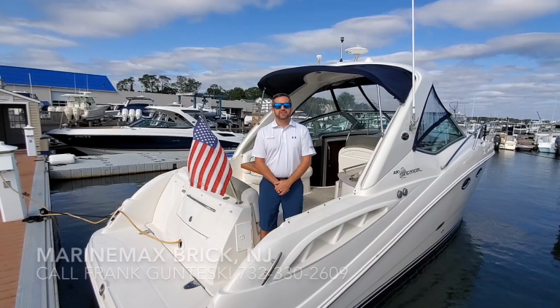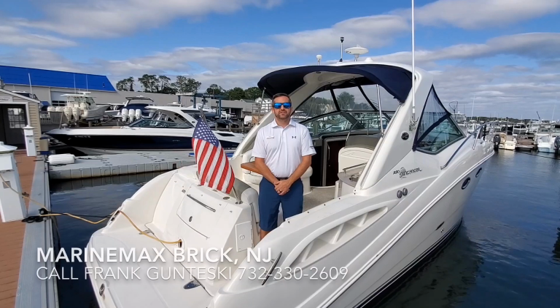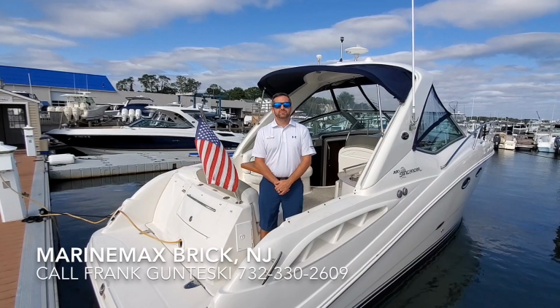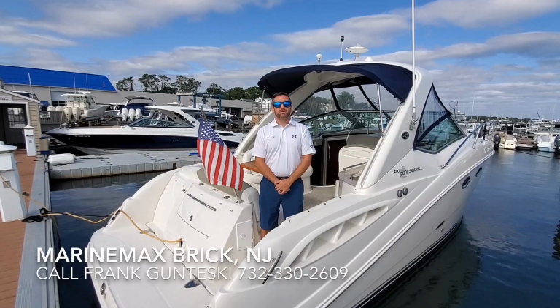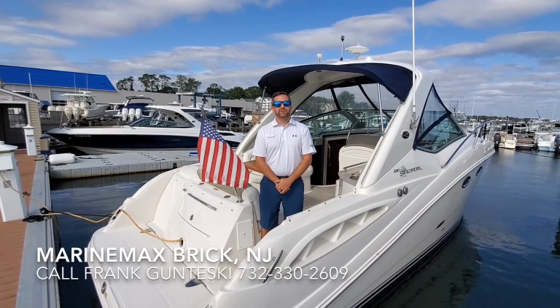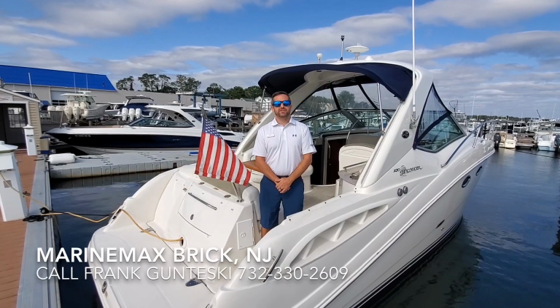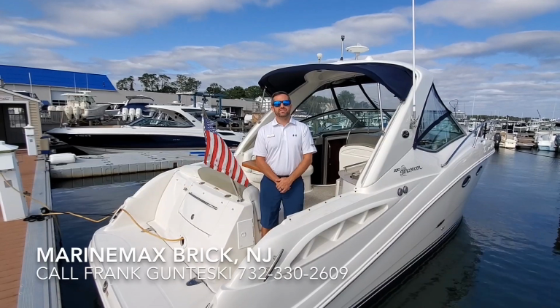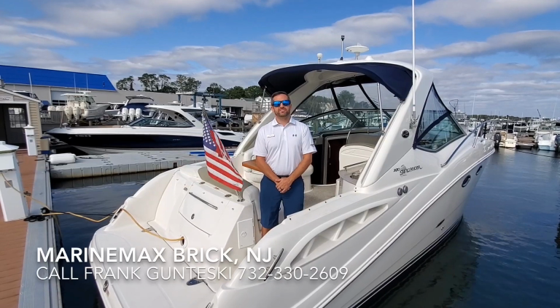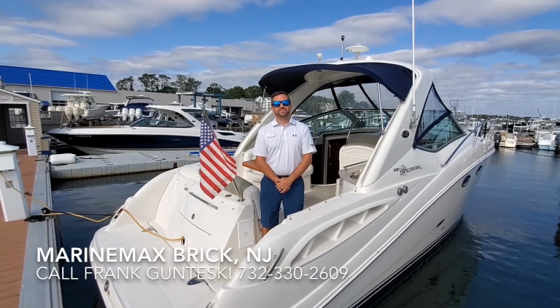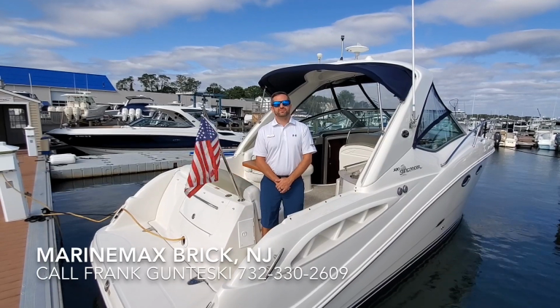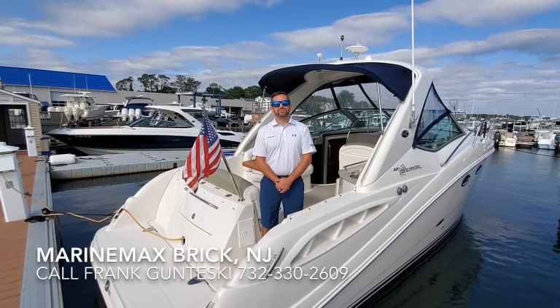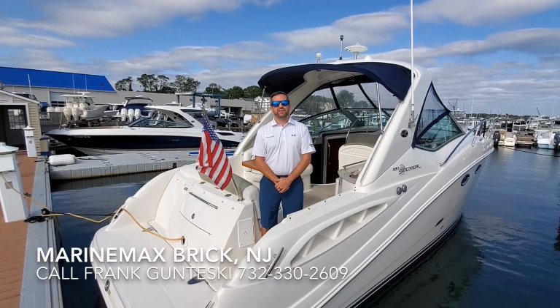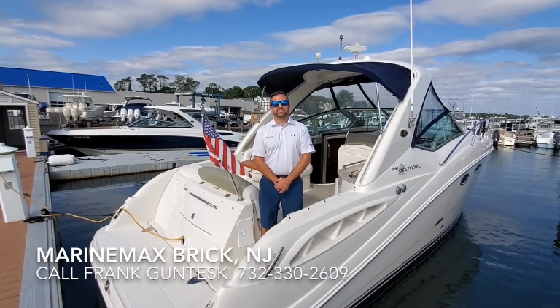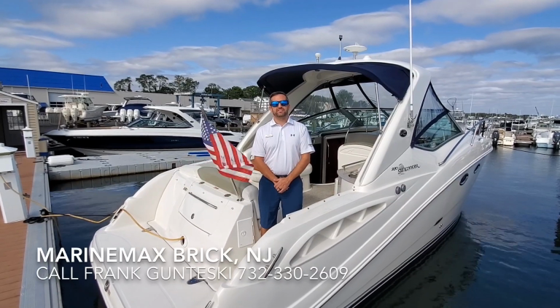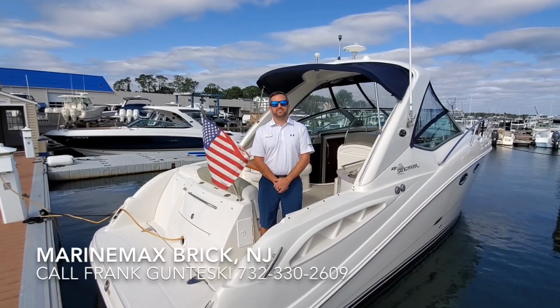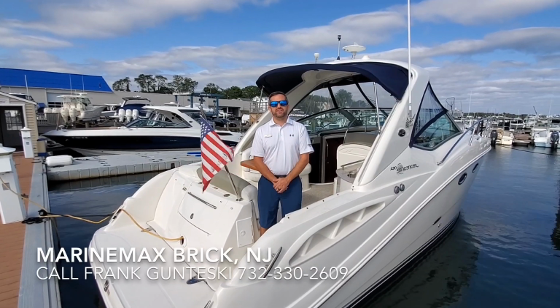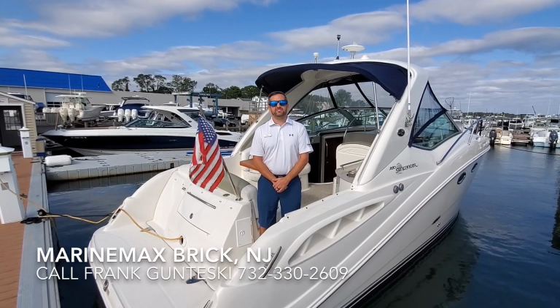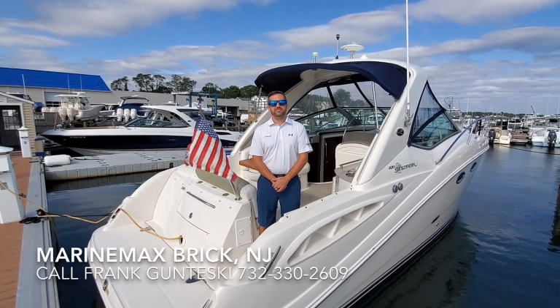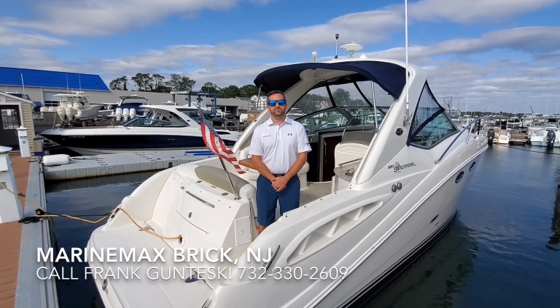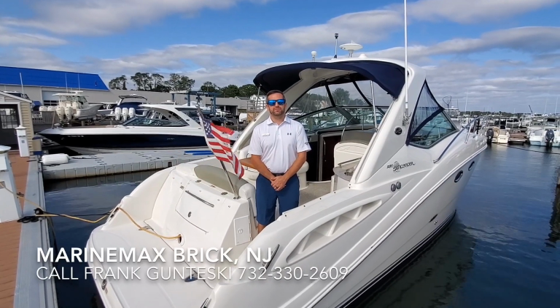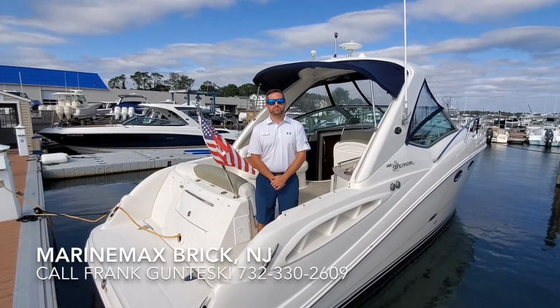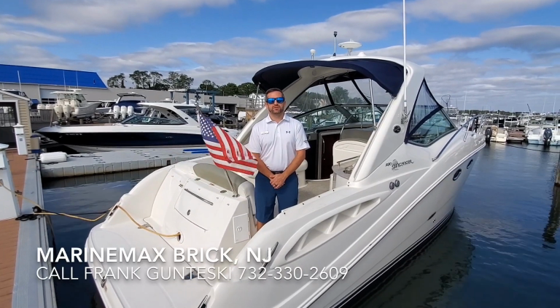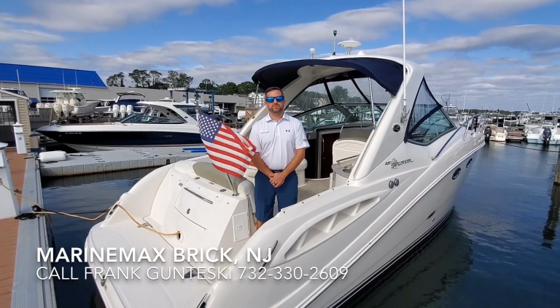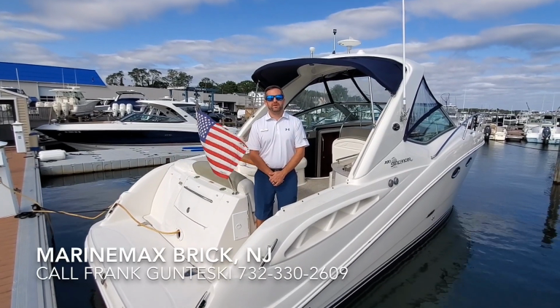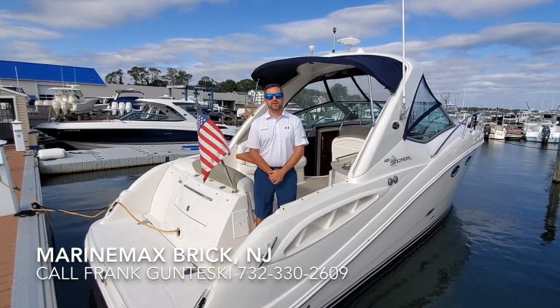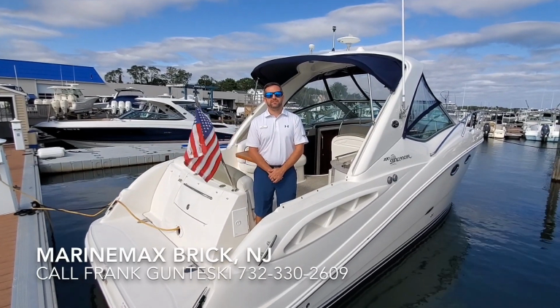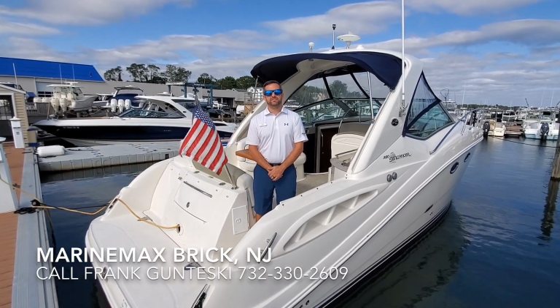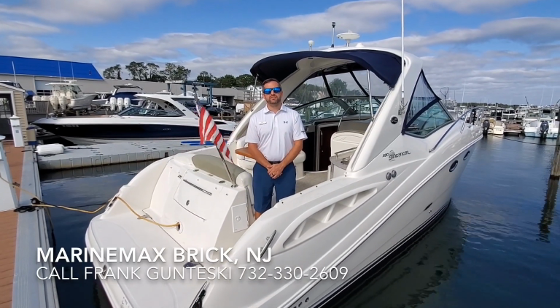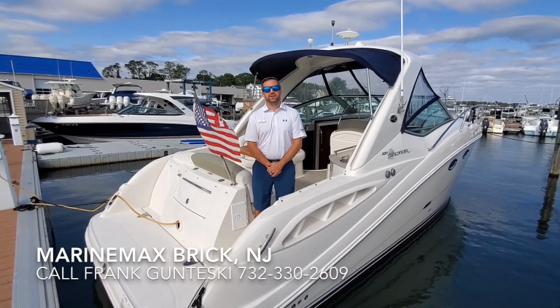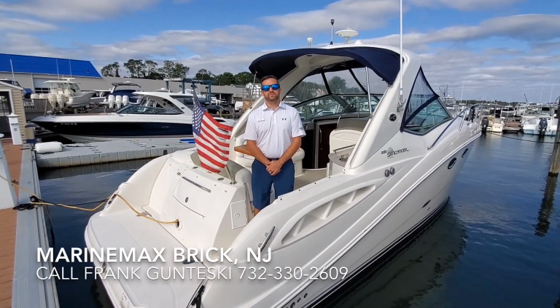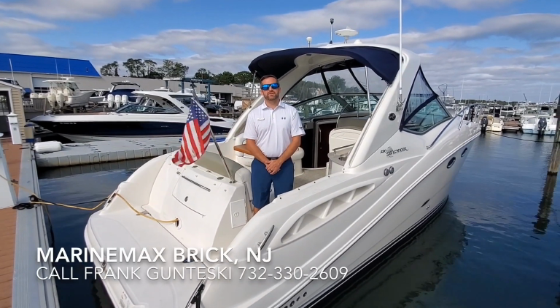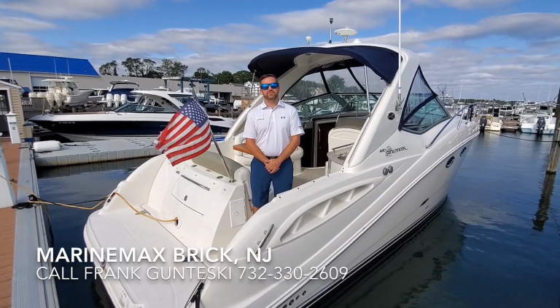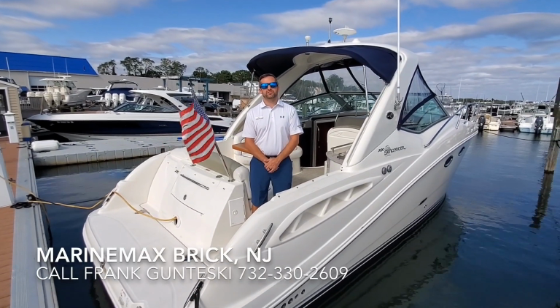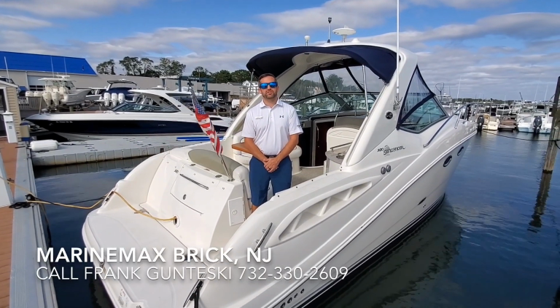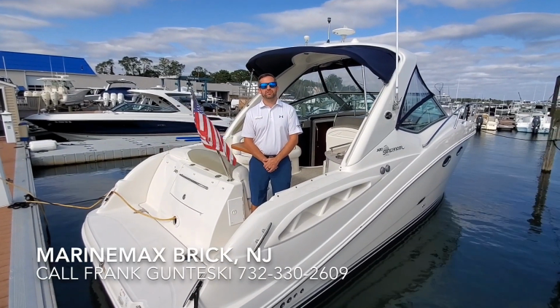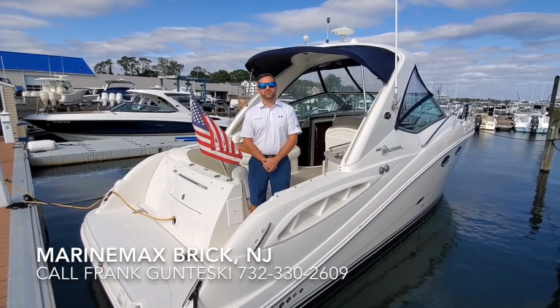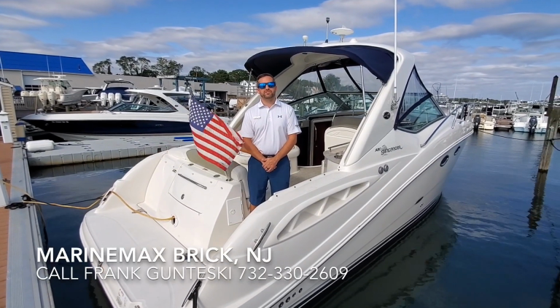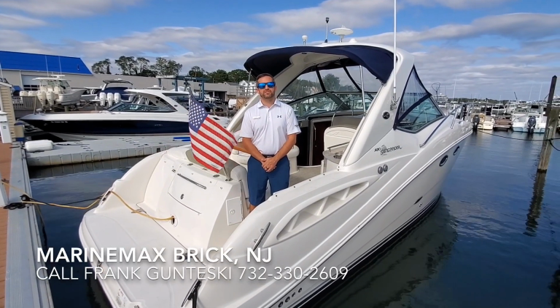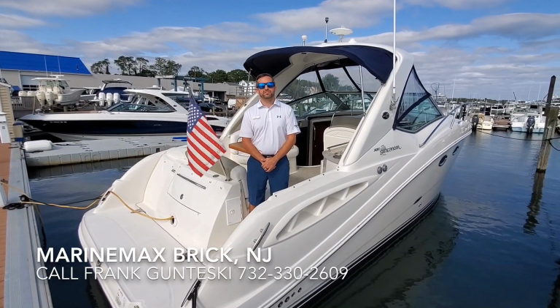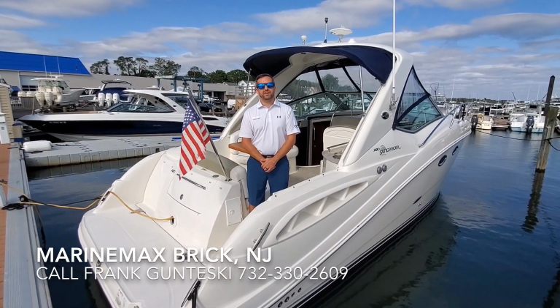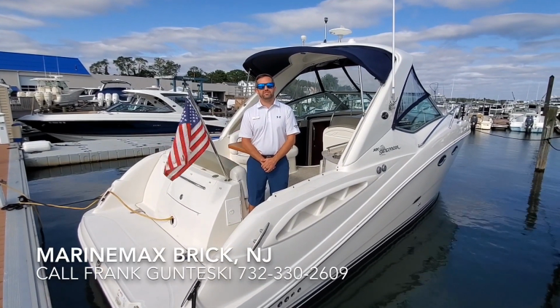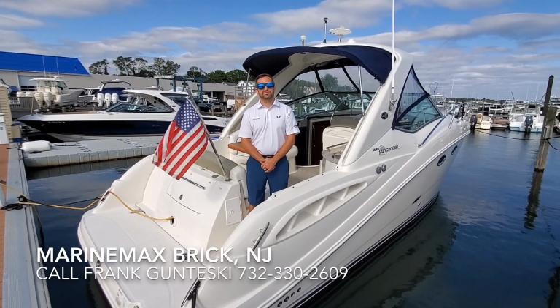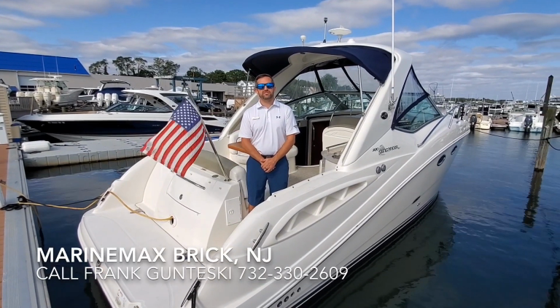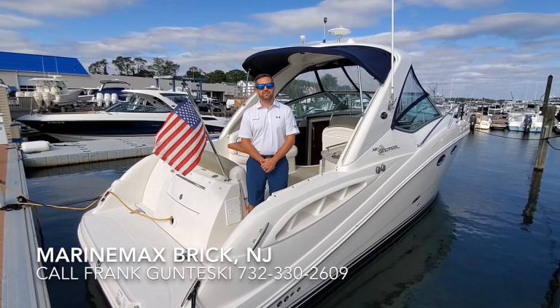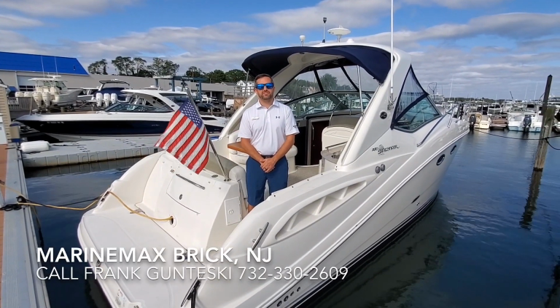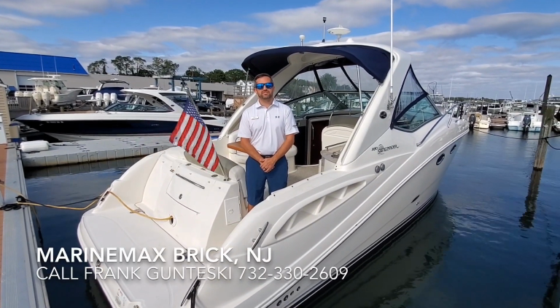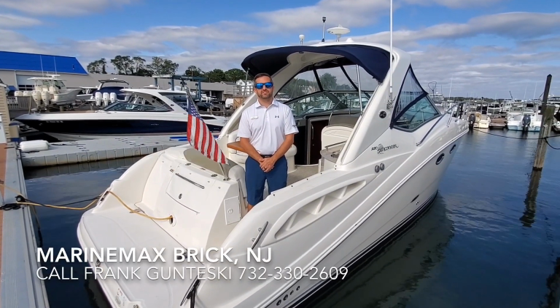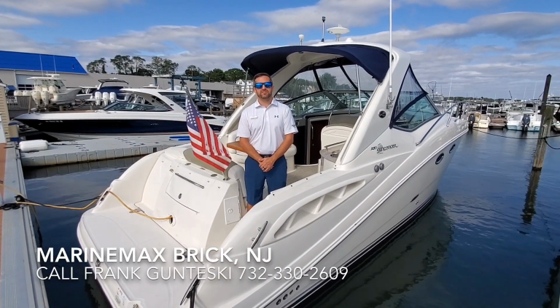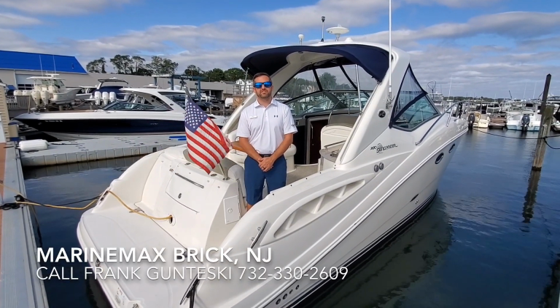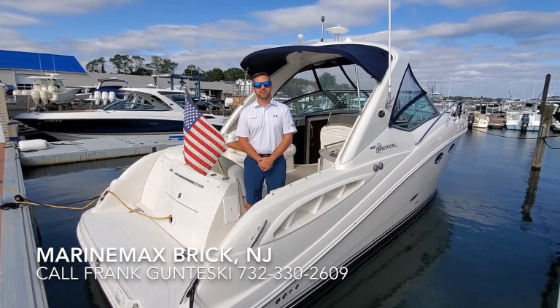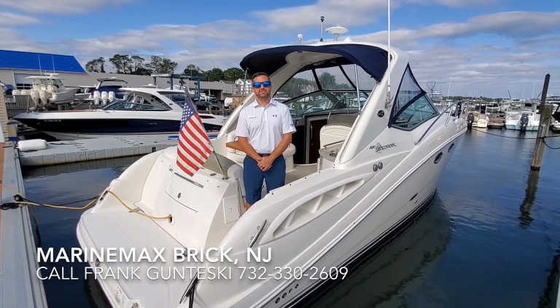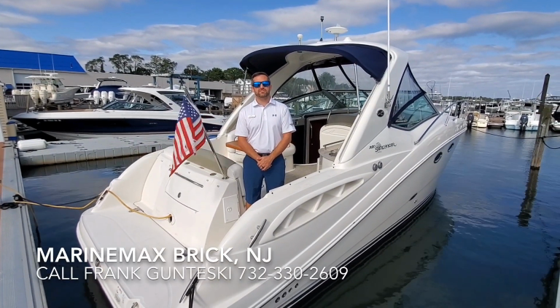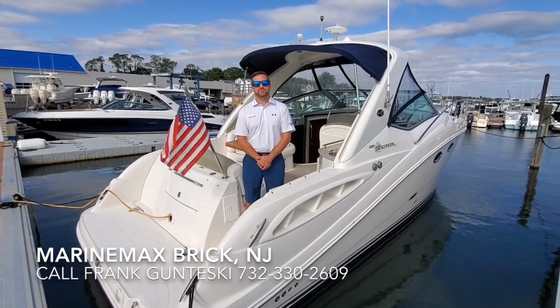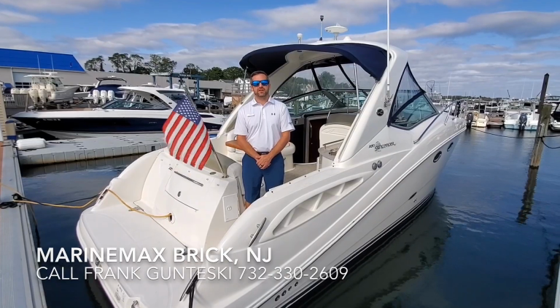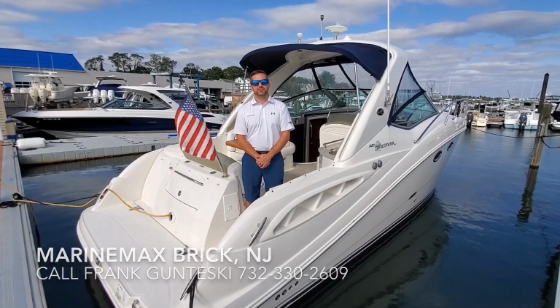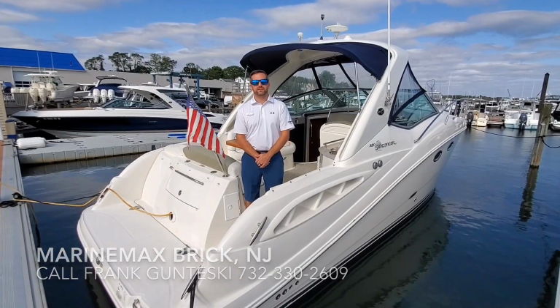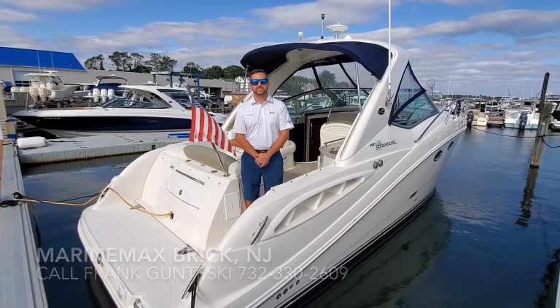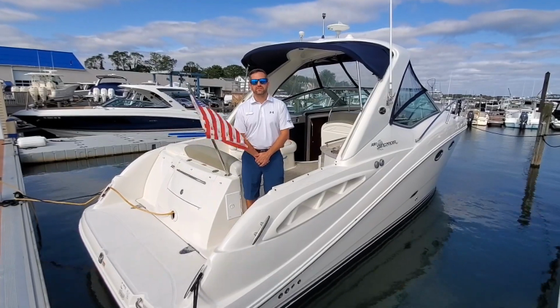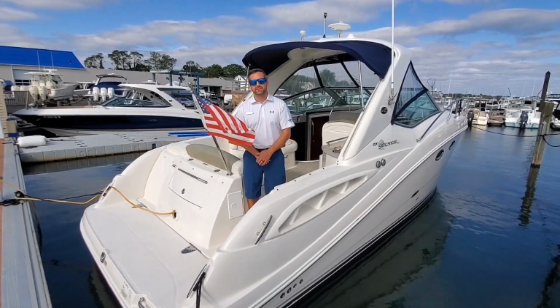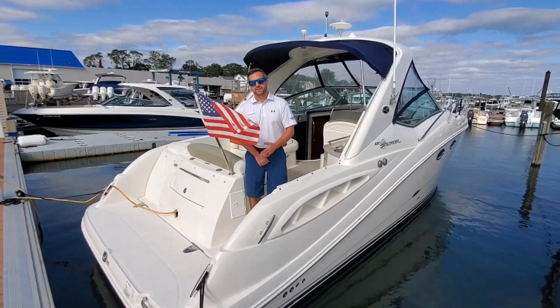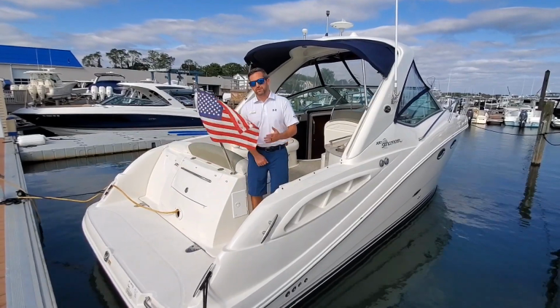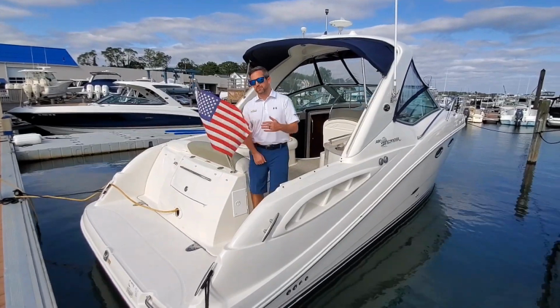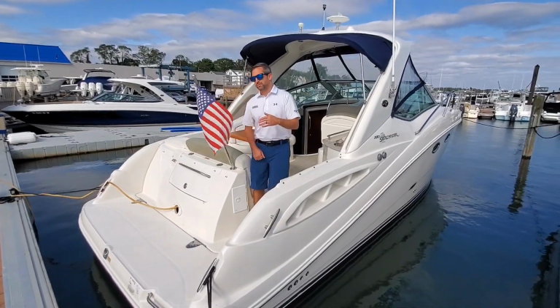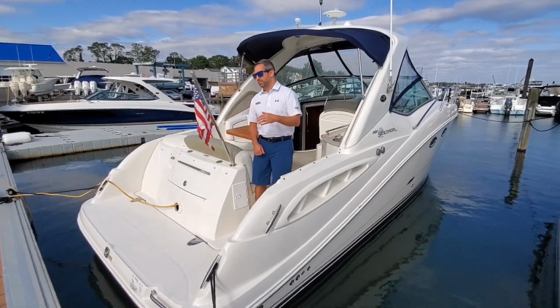Good morning. This is Frank Nteske with MarineMax. I'm here to show you our 2007 Sea Ray 290. Come aboard.